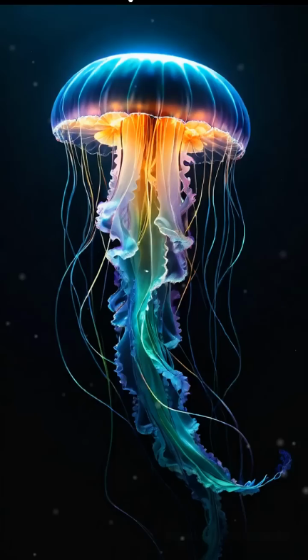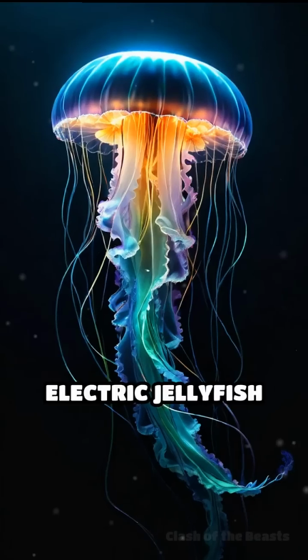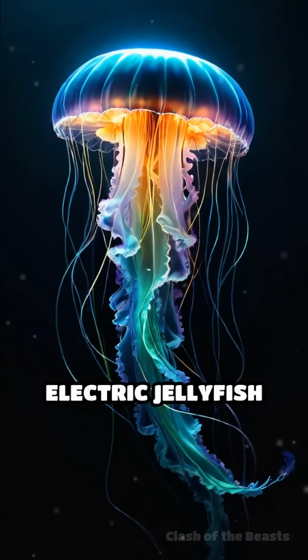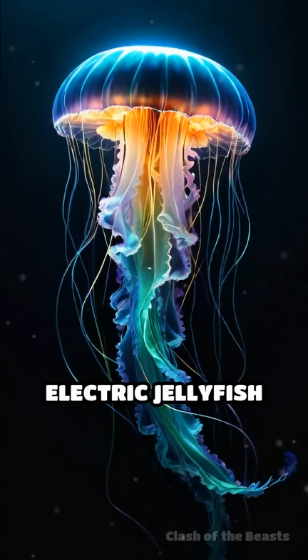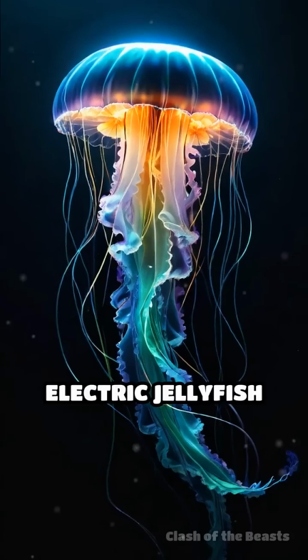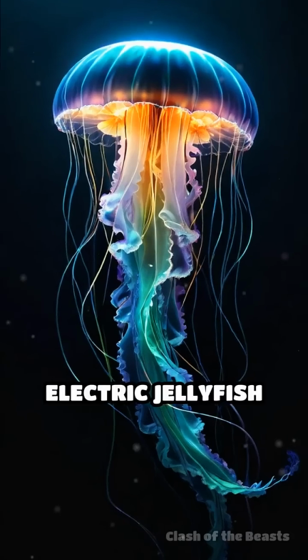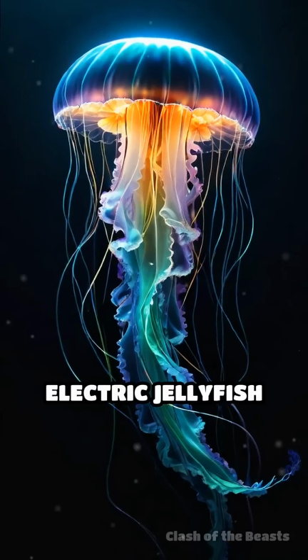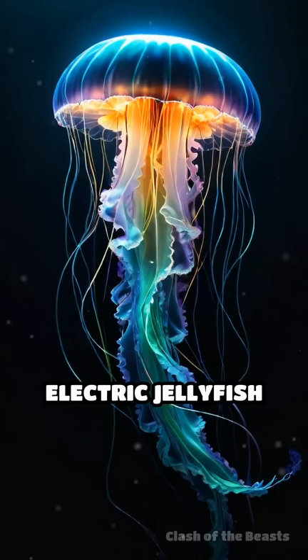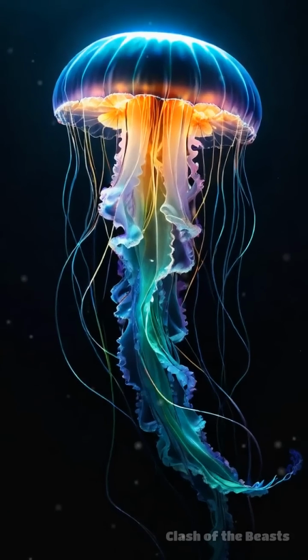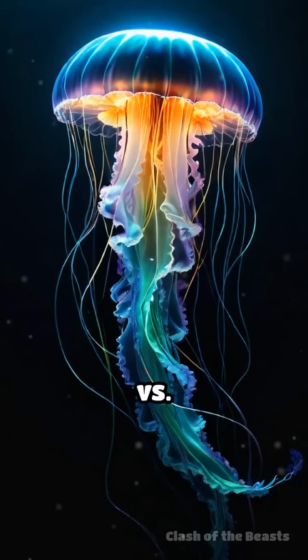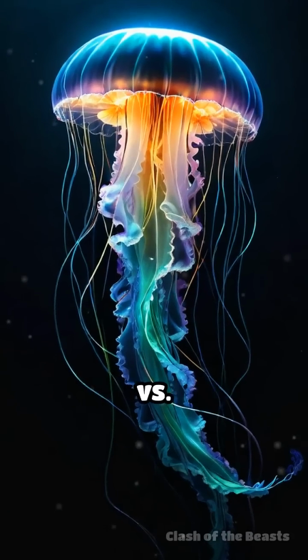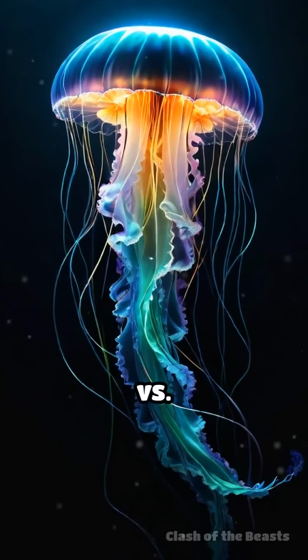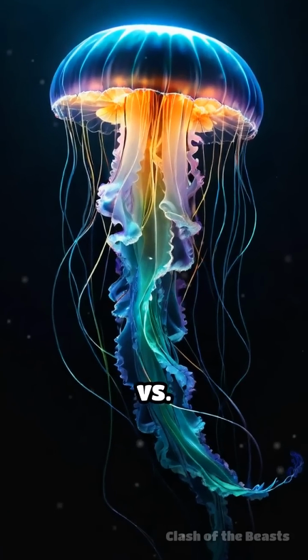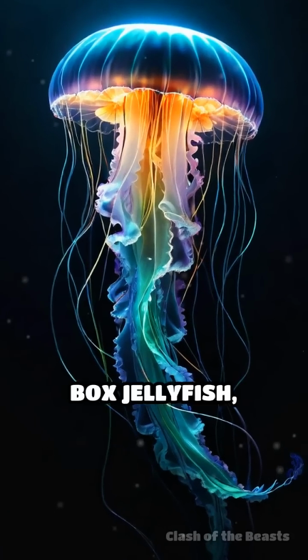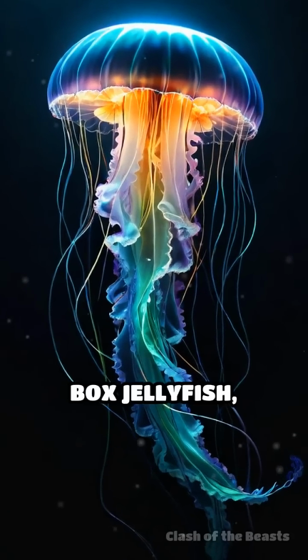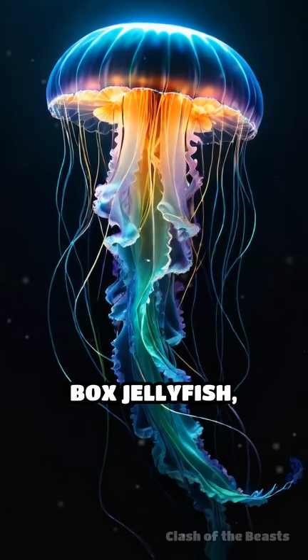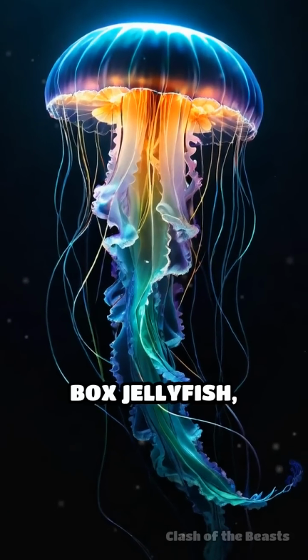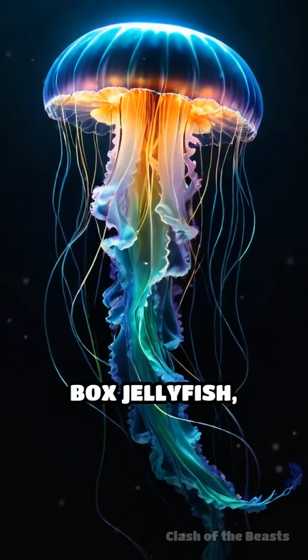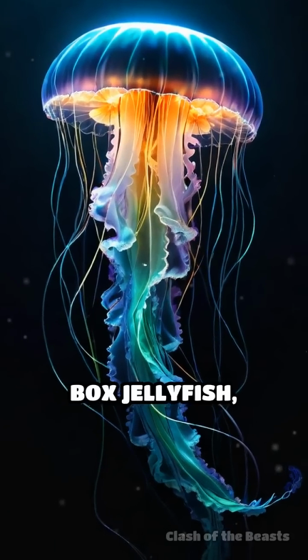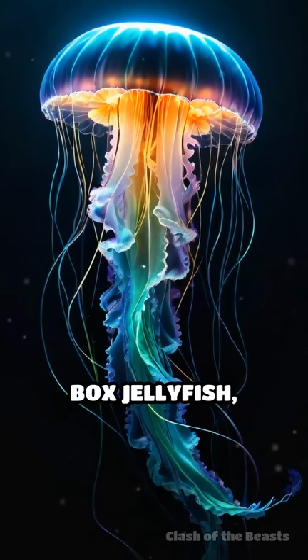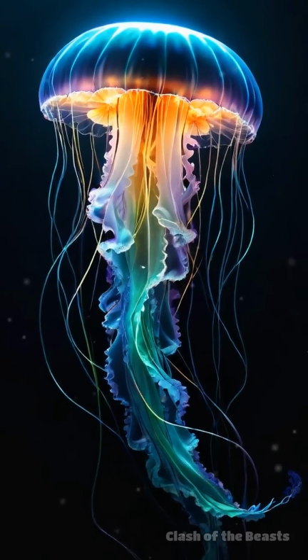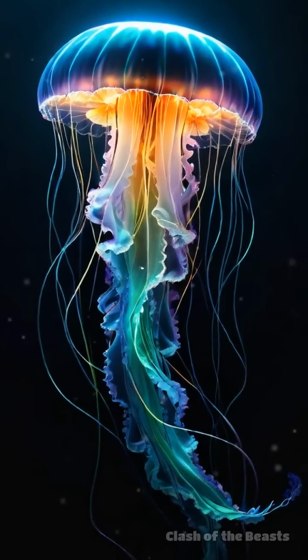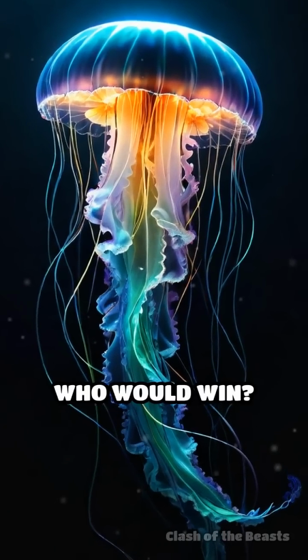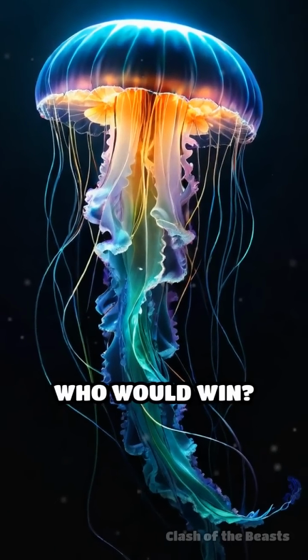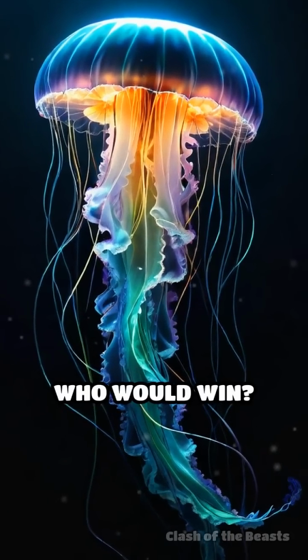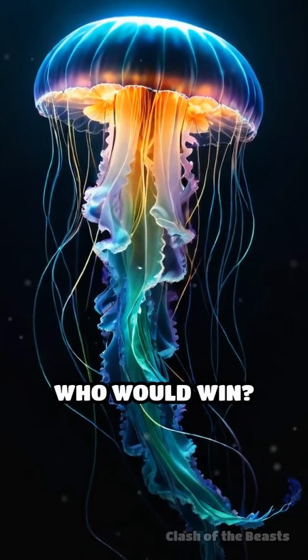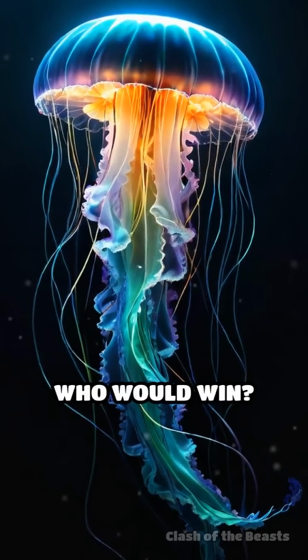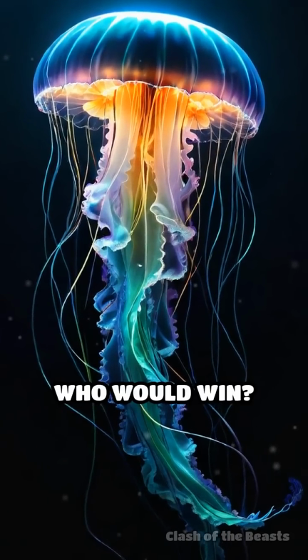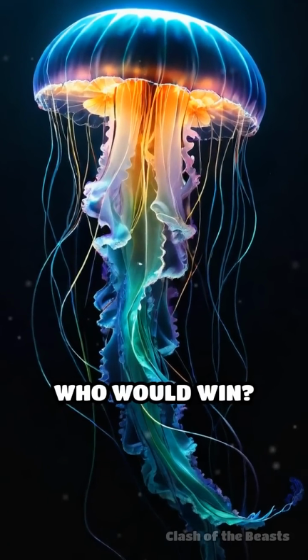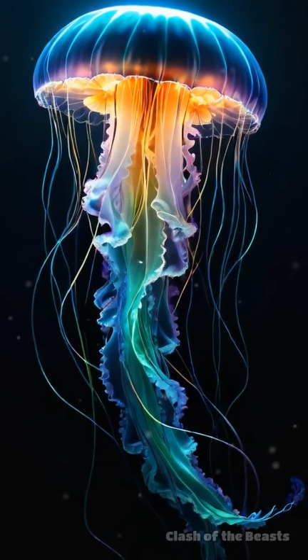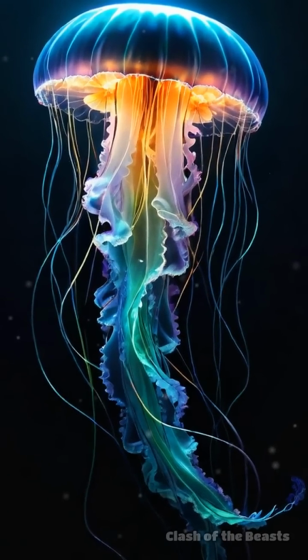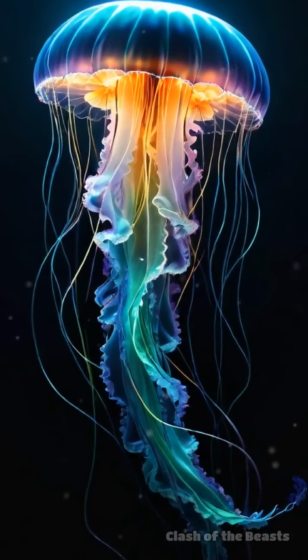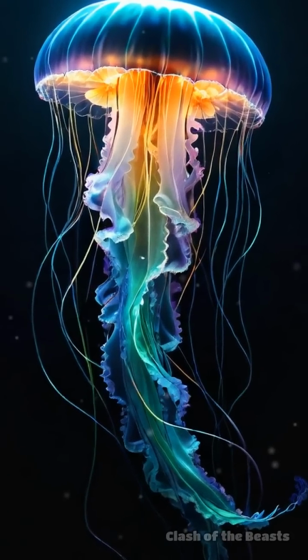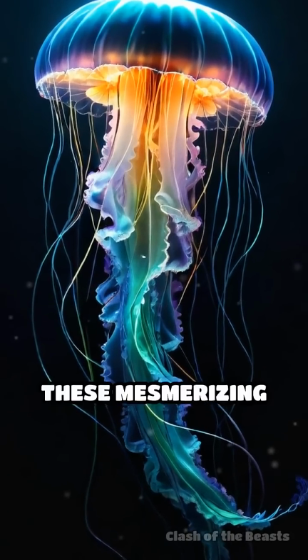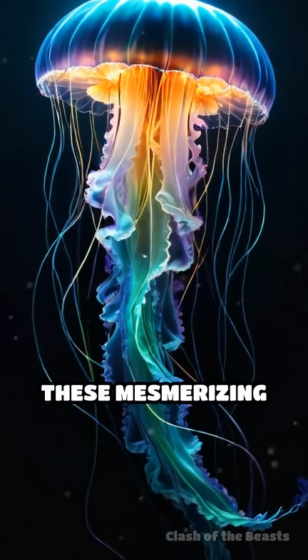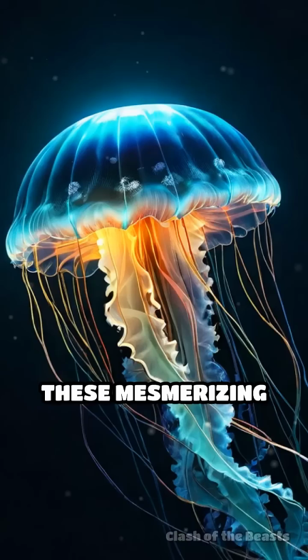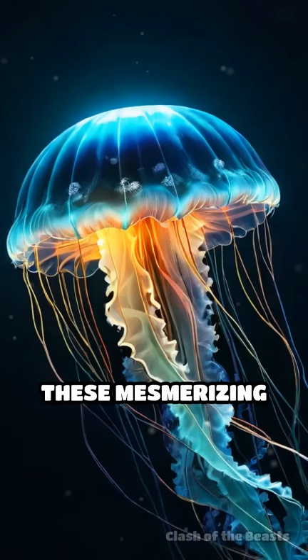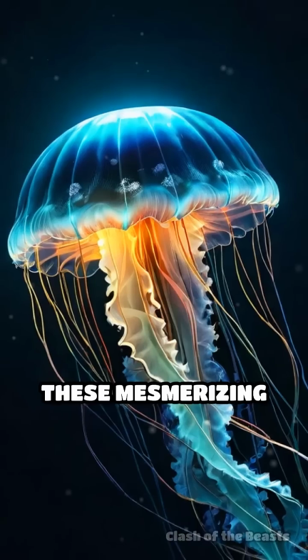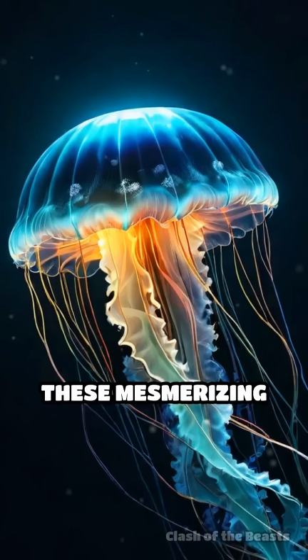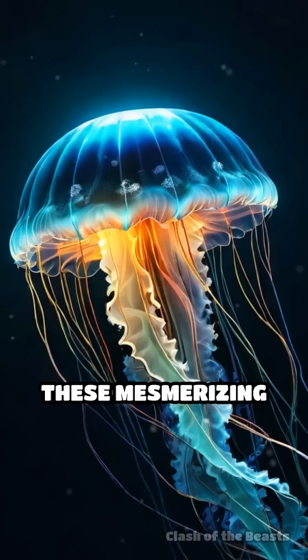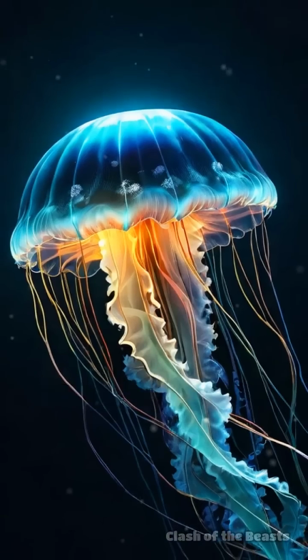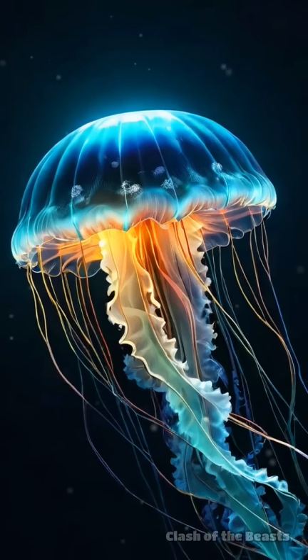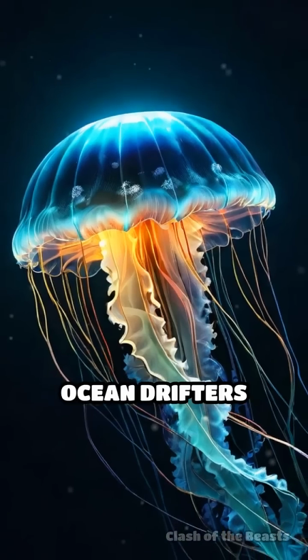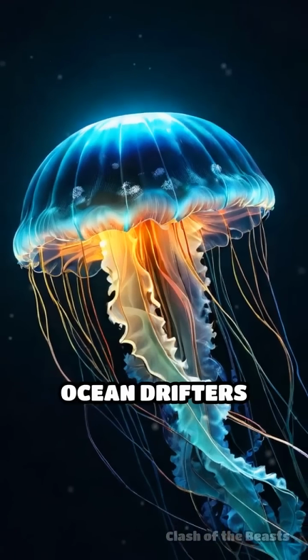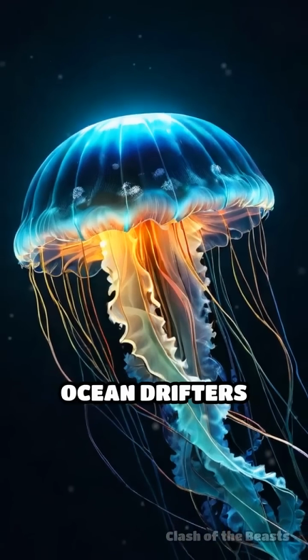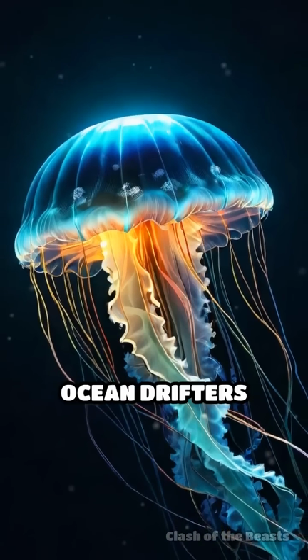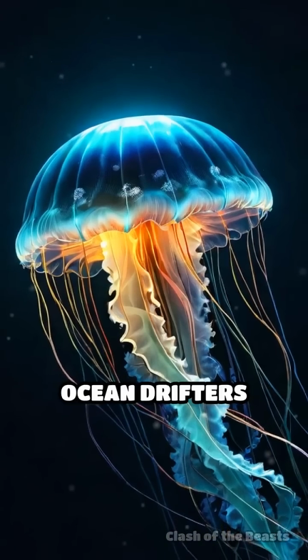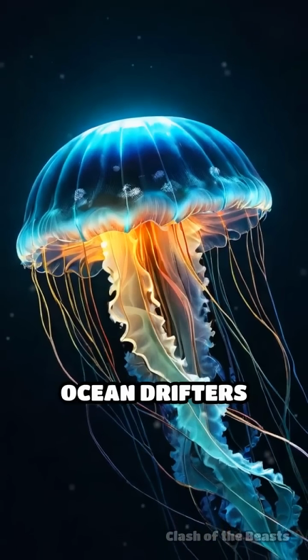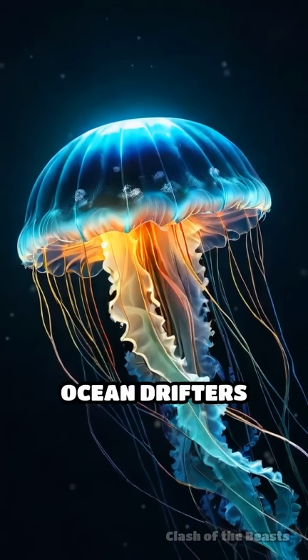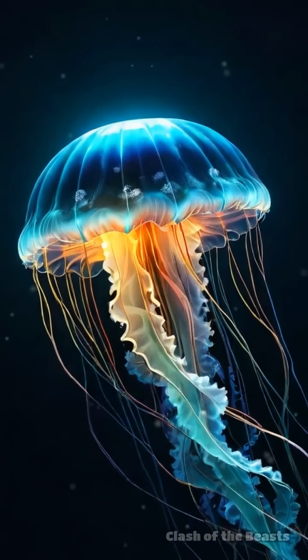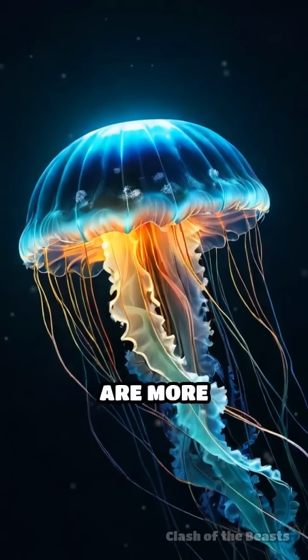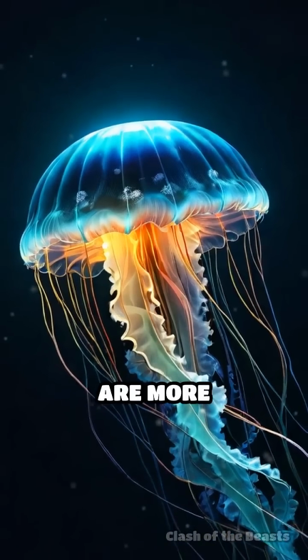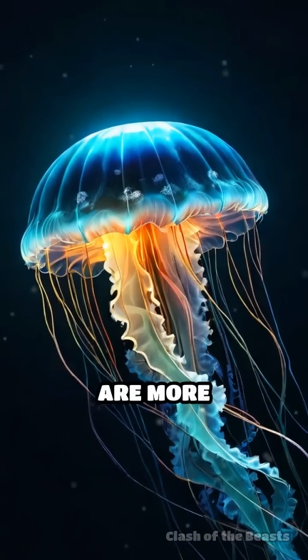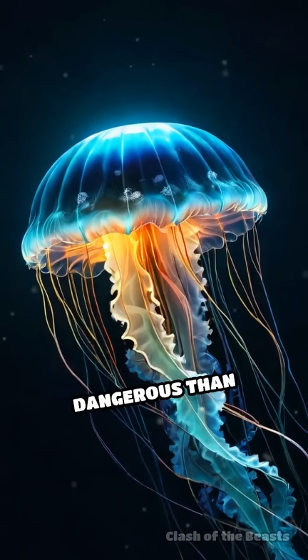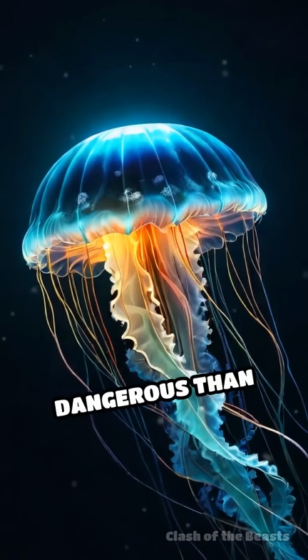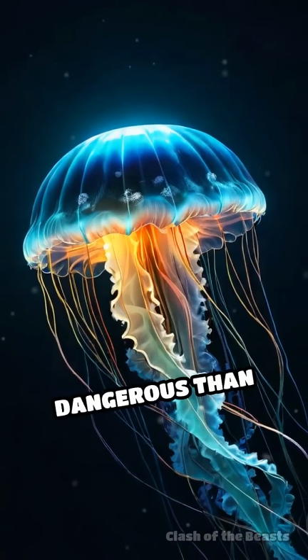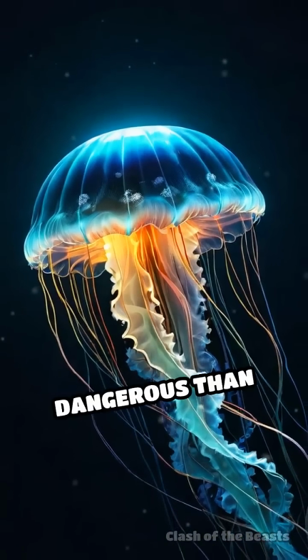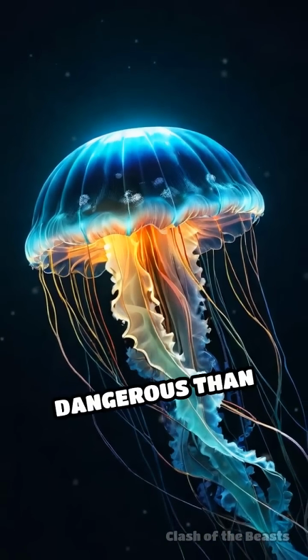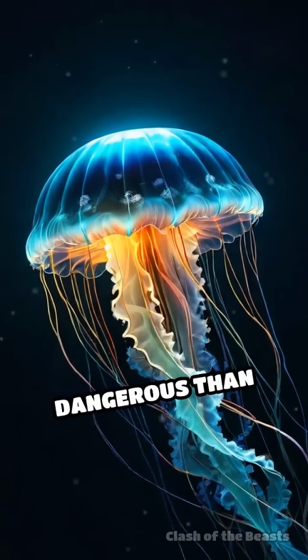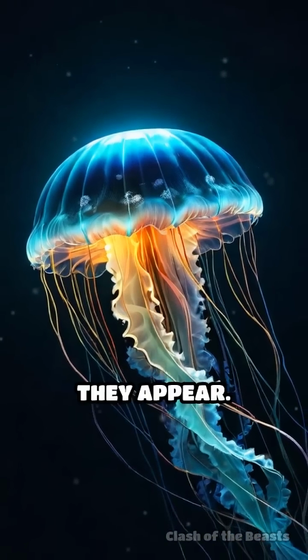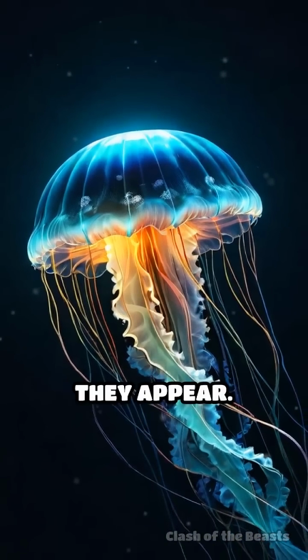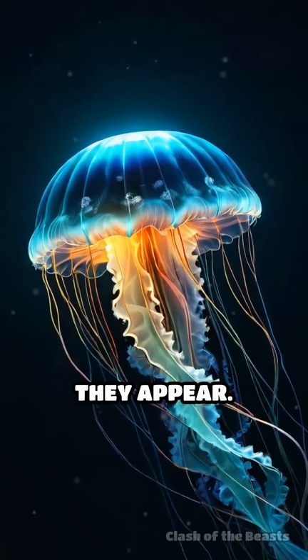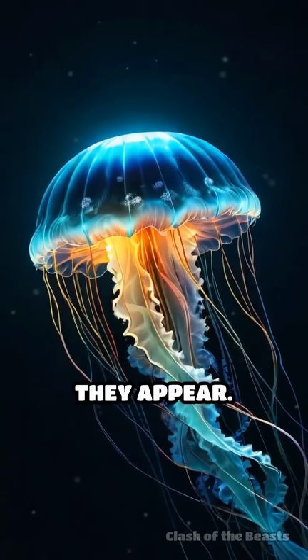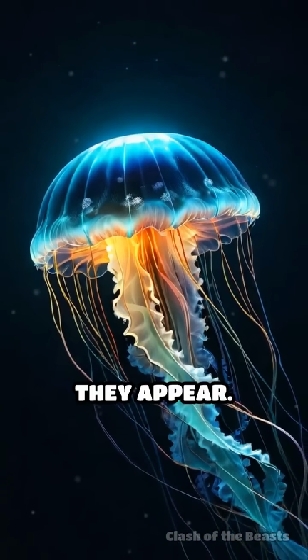Electric jellyfish vs. box jellyfish — who would win? These mesmerizing ocean drifters are more dangerous than they appear.